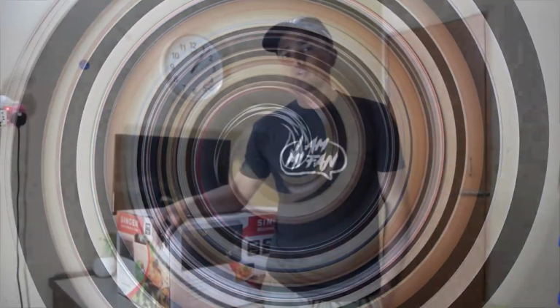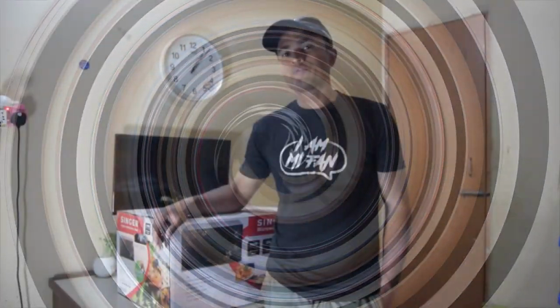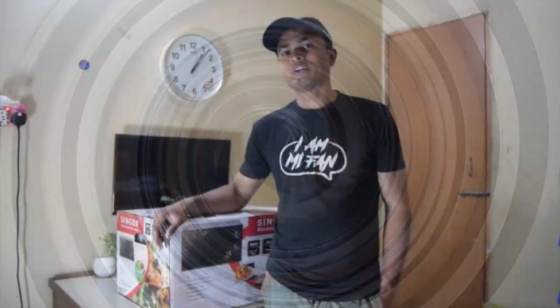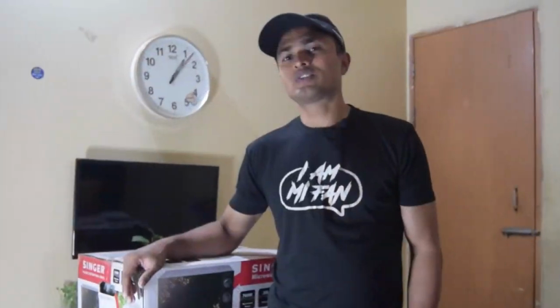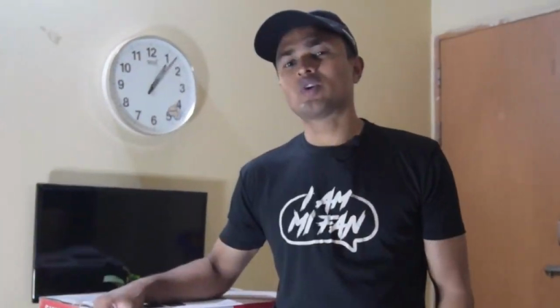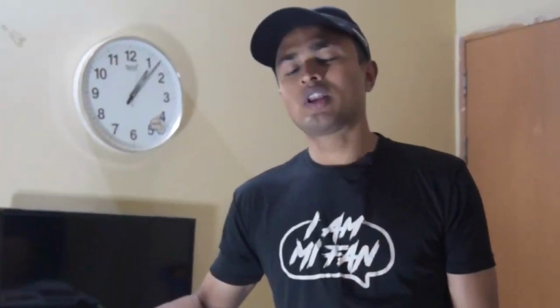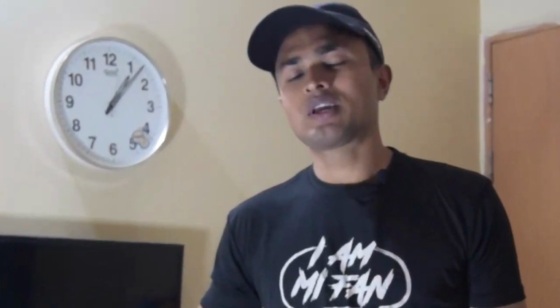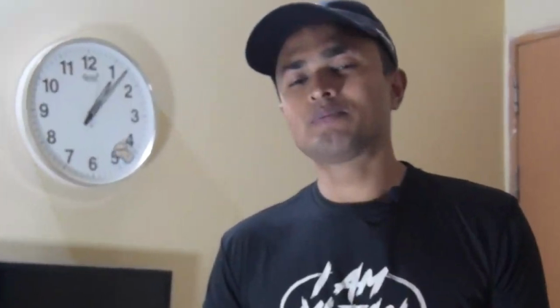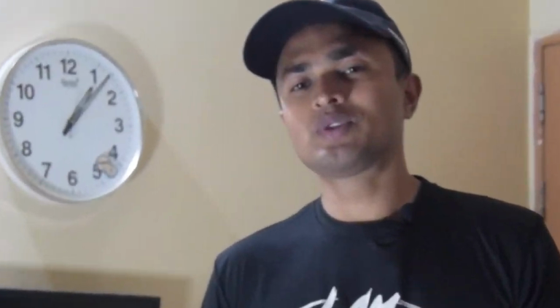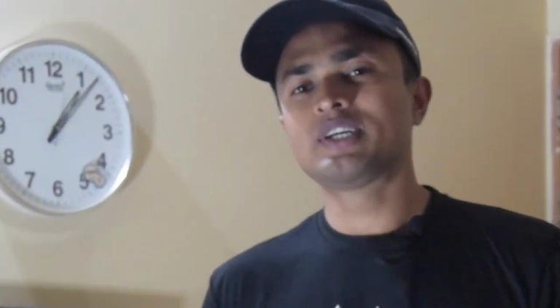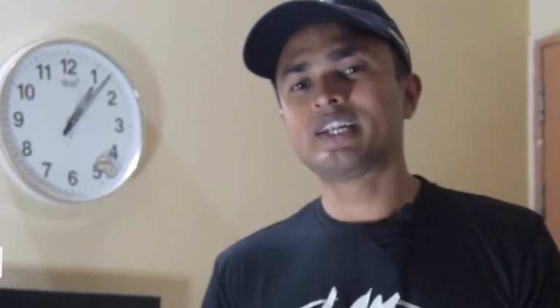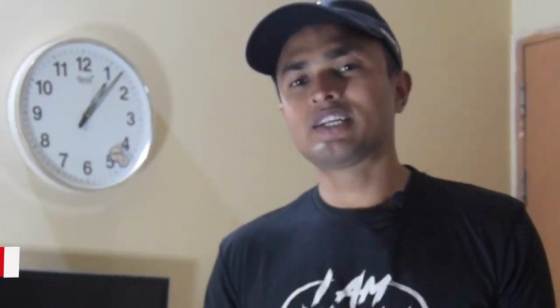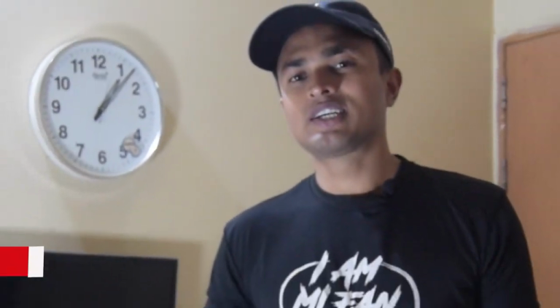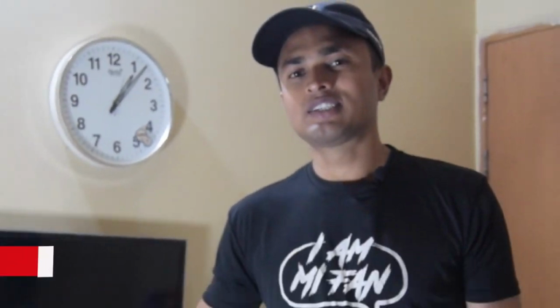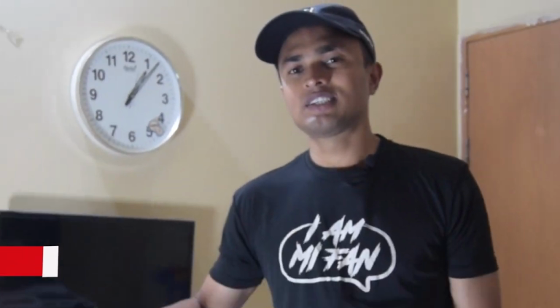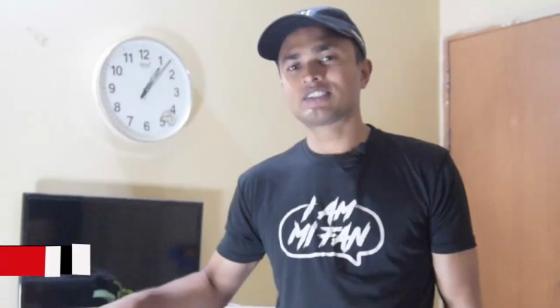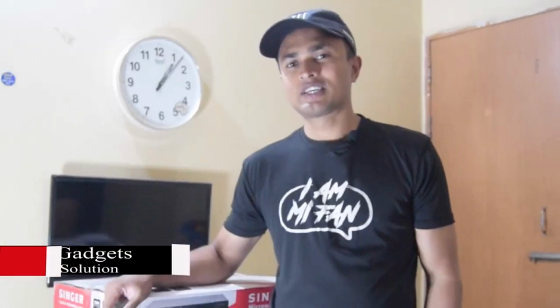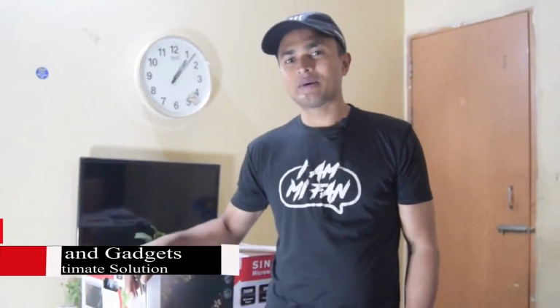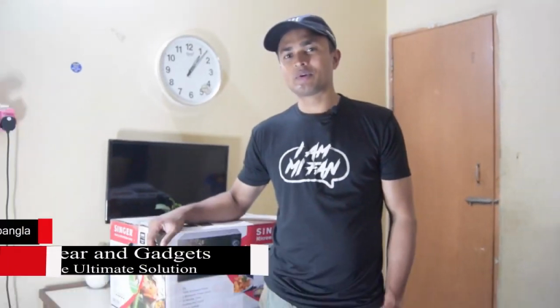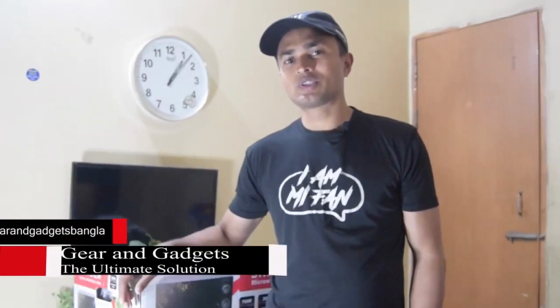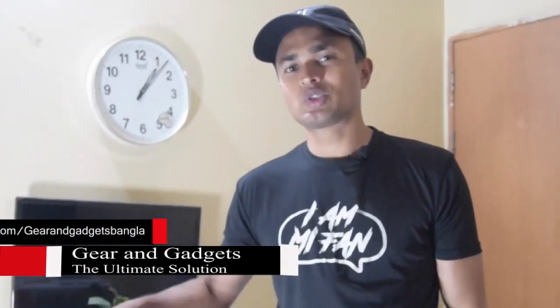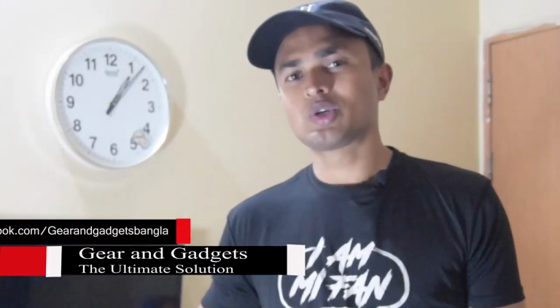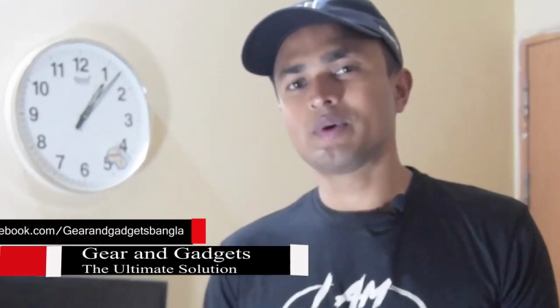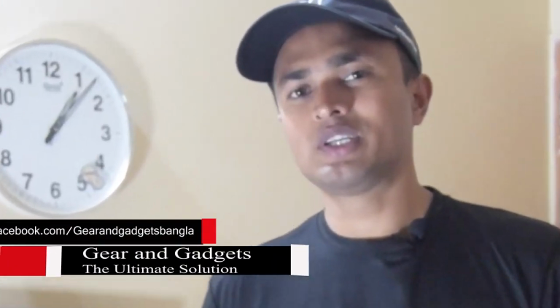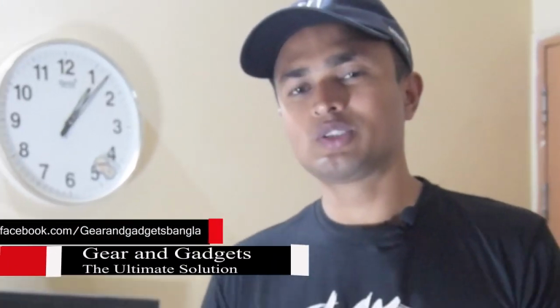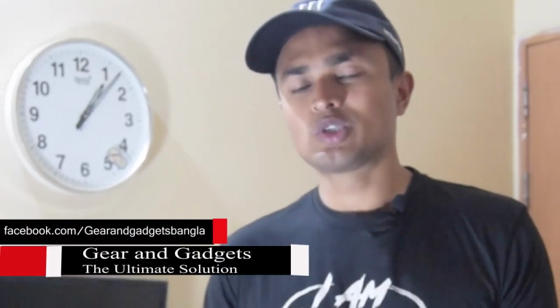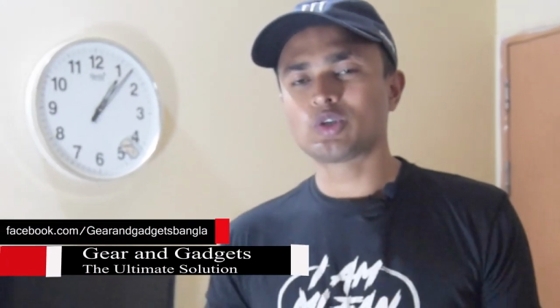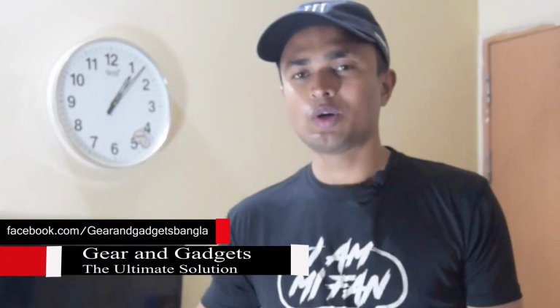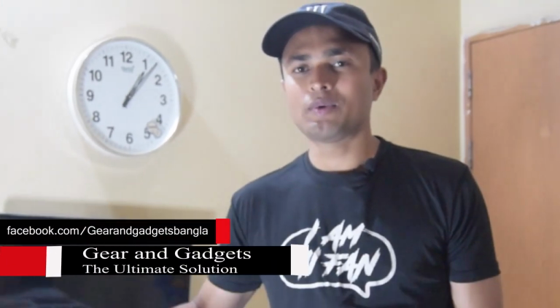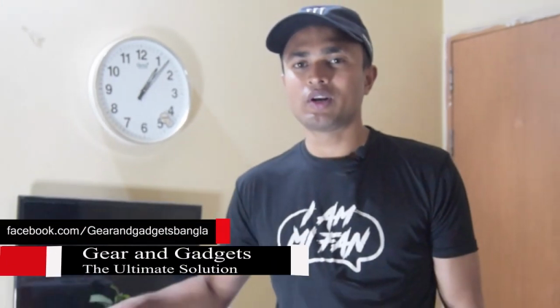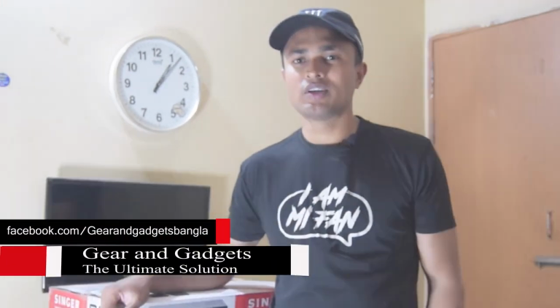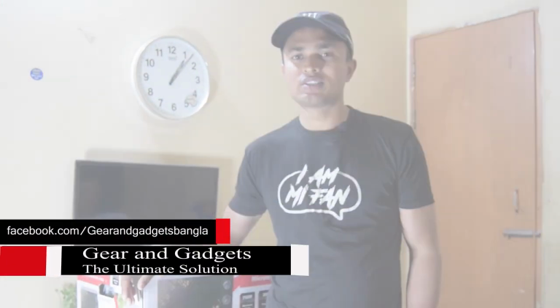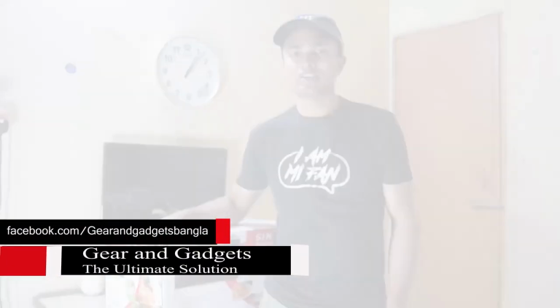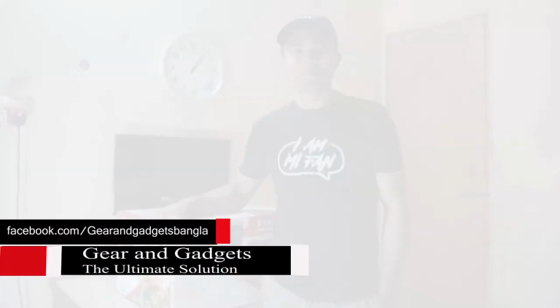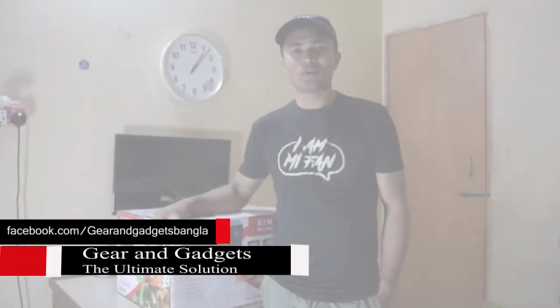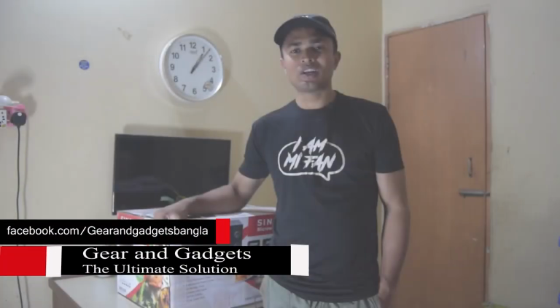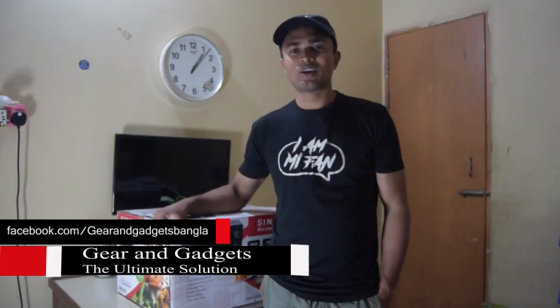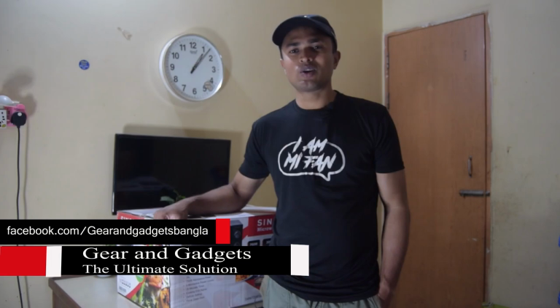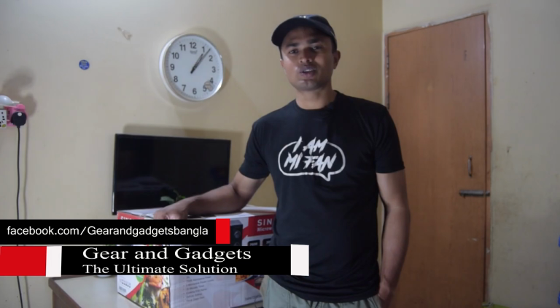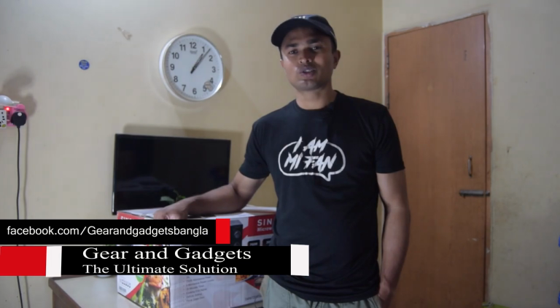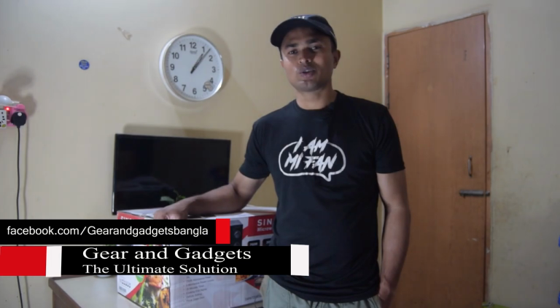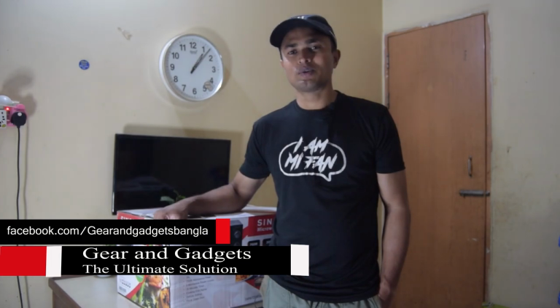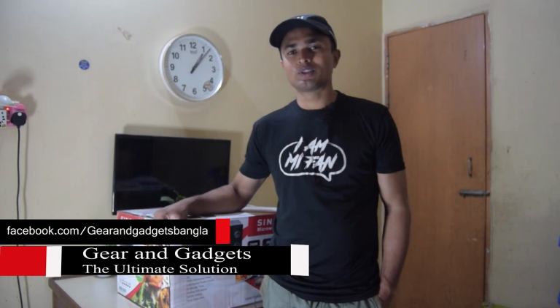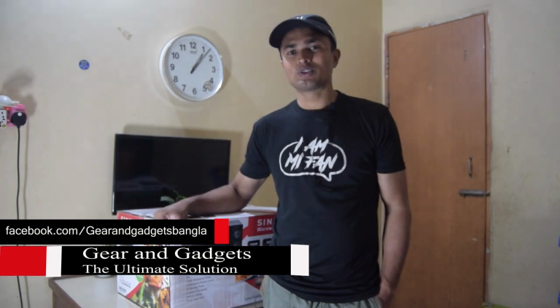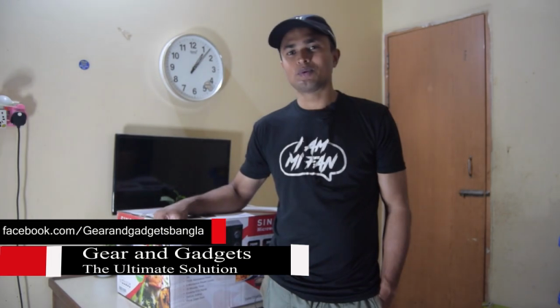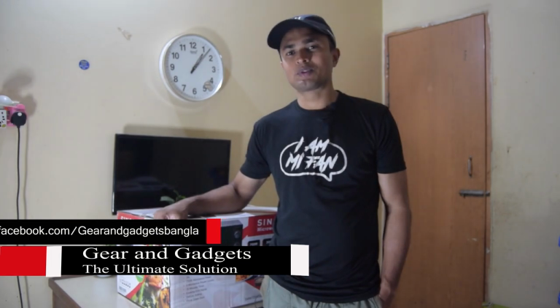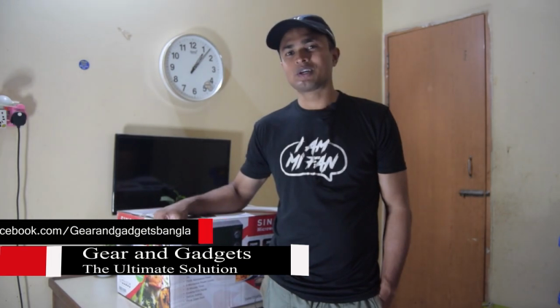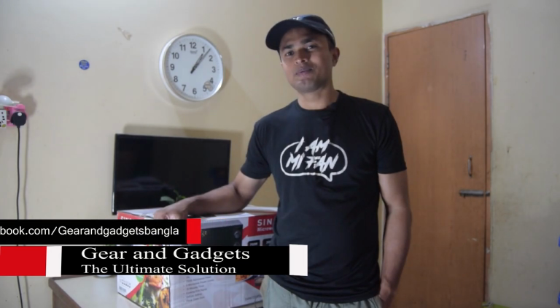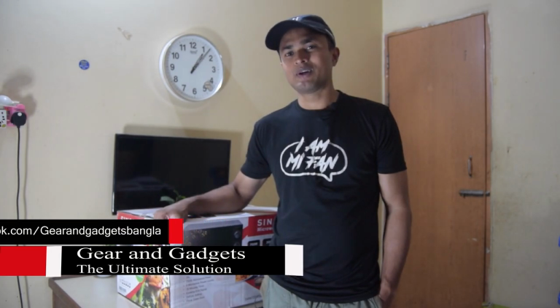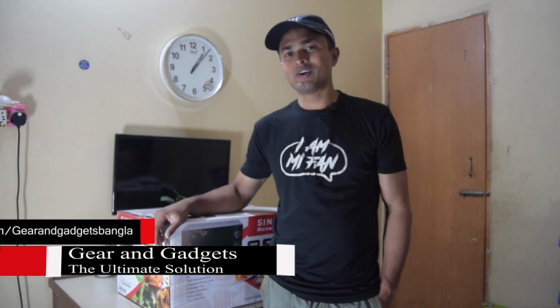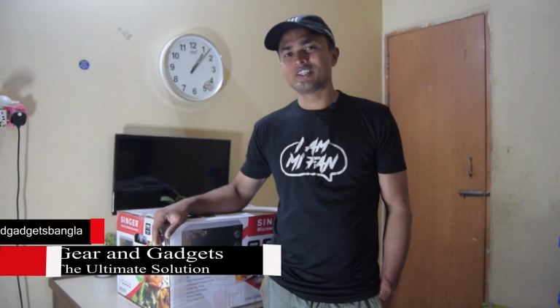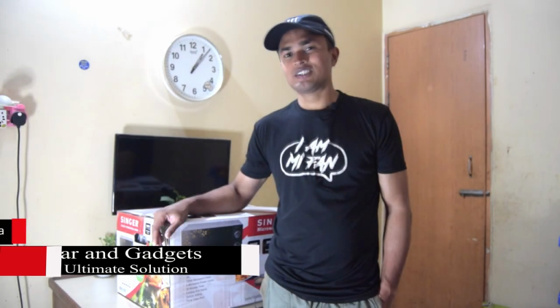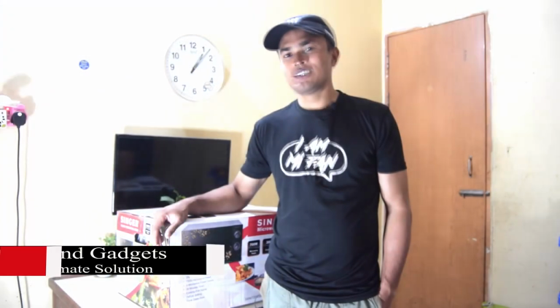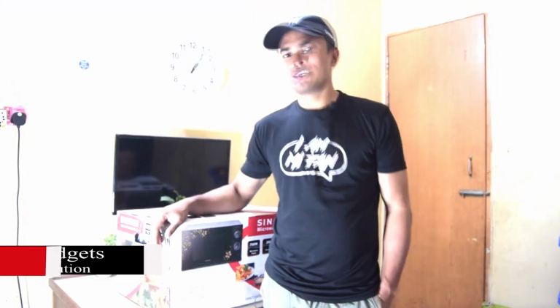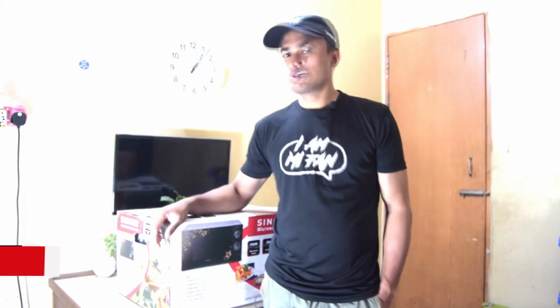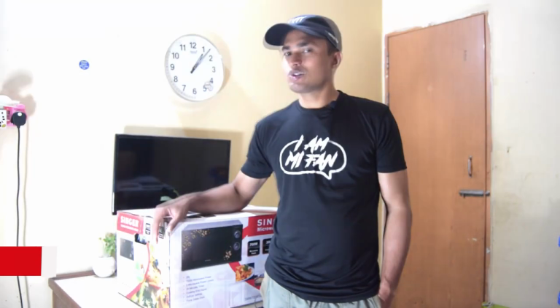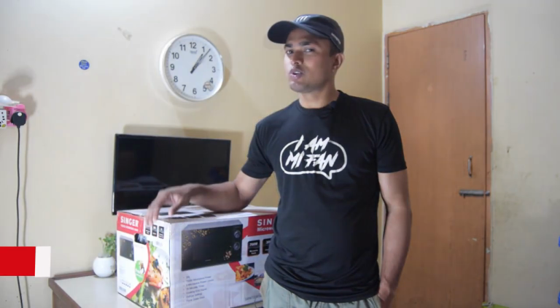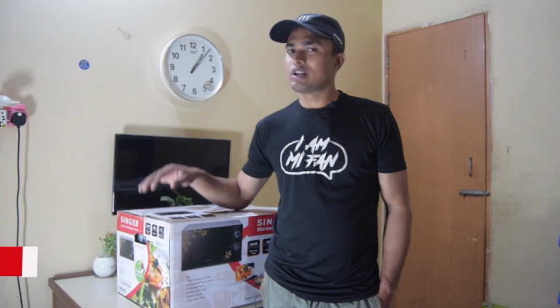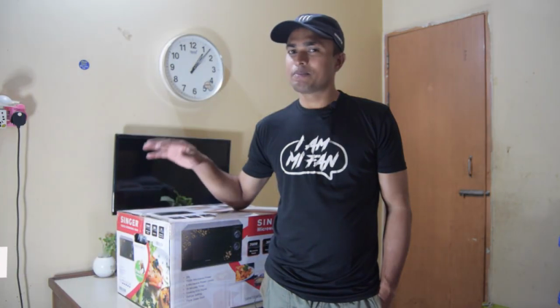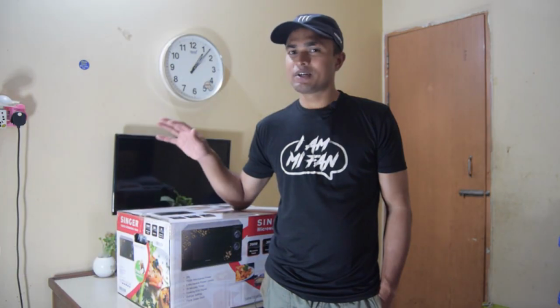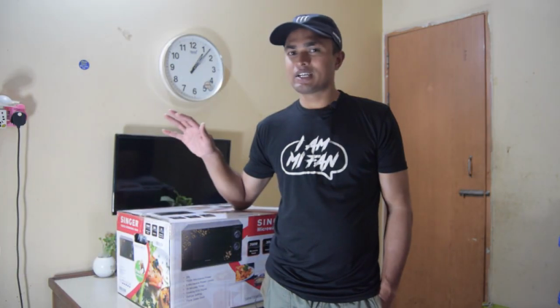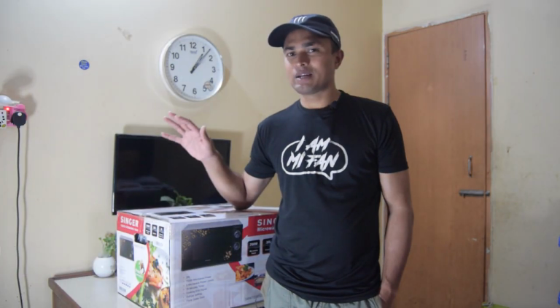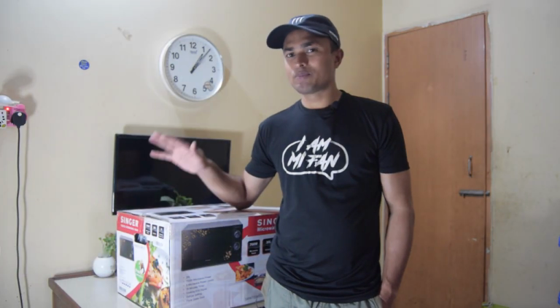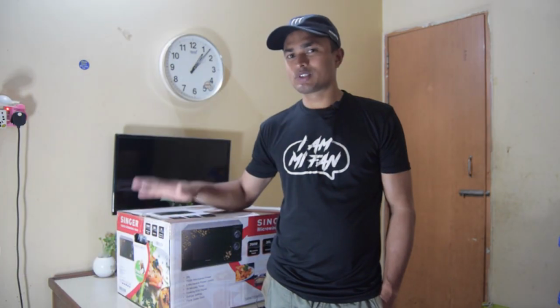Friends, welcome to Garen and Keders. How did you get this camera? I'm trying to get this camera. Now let's get unboxing.